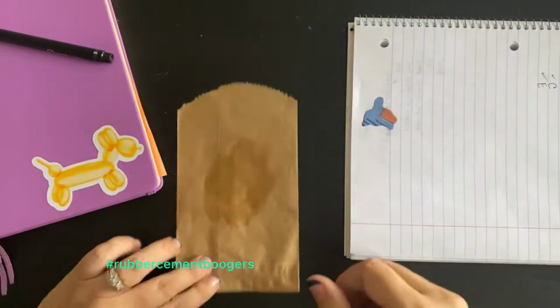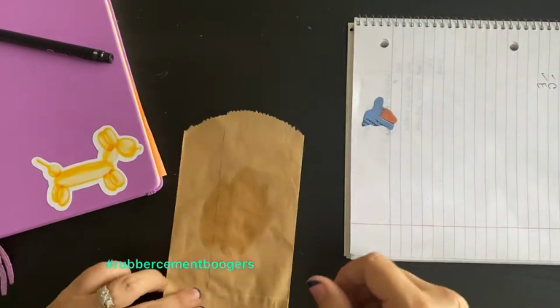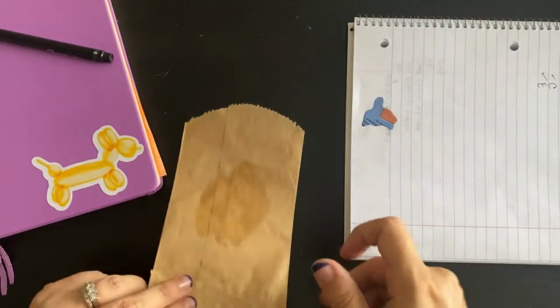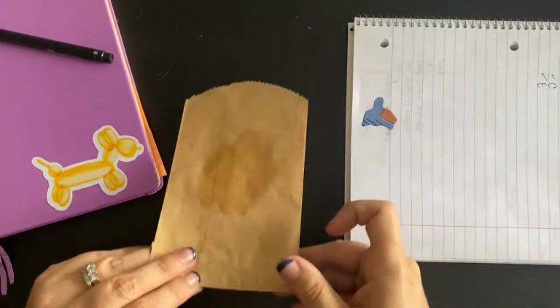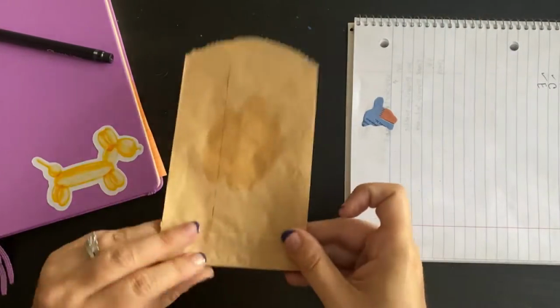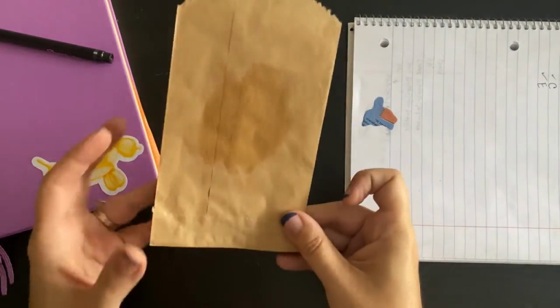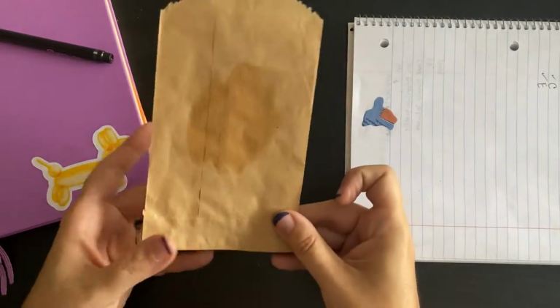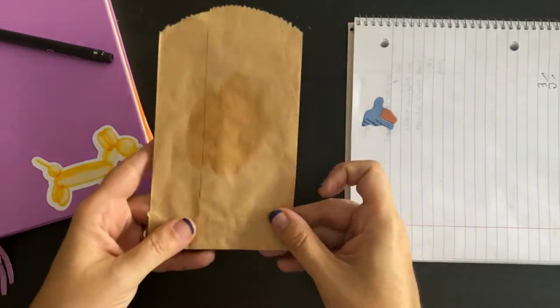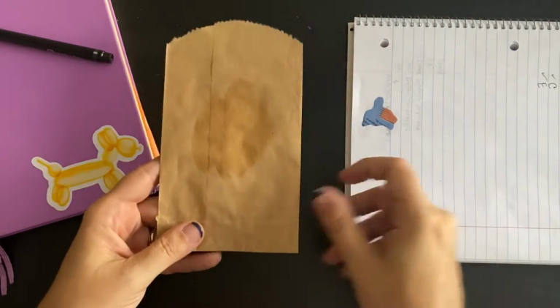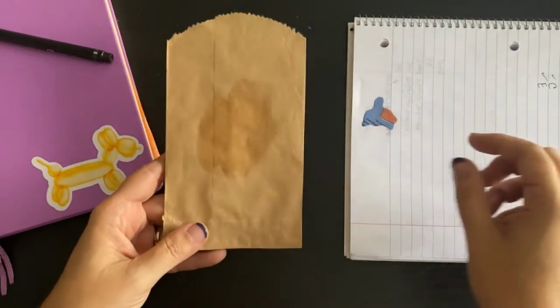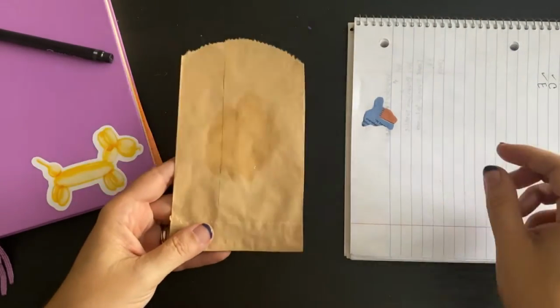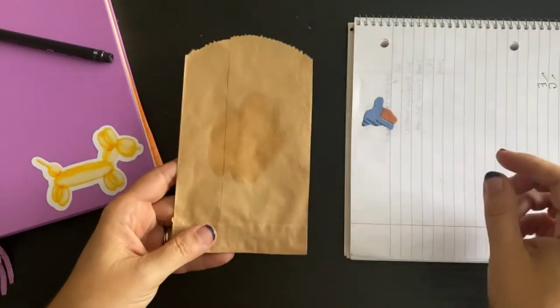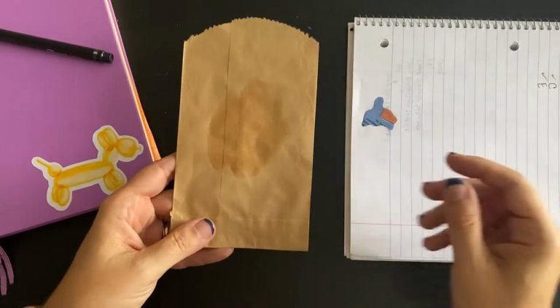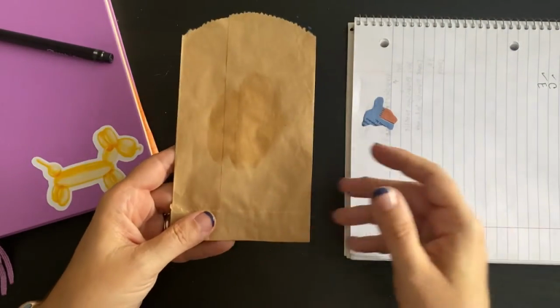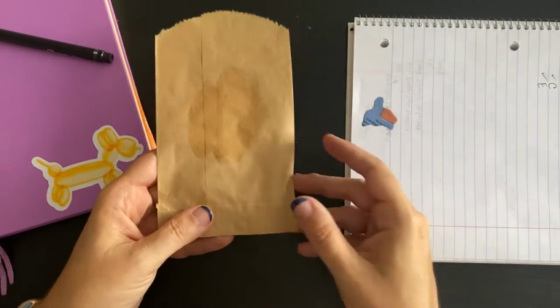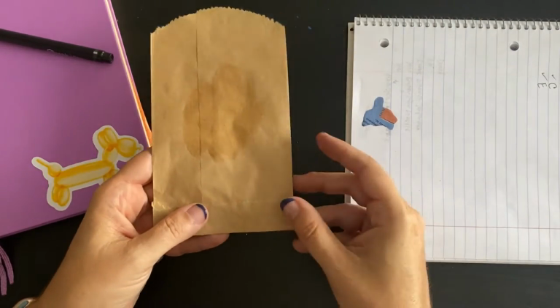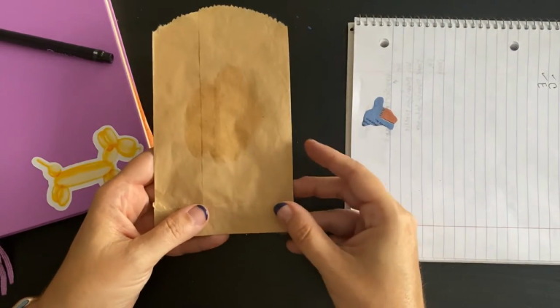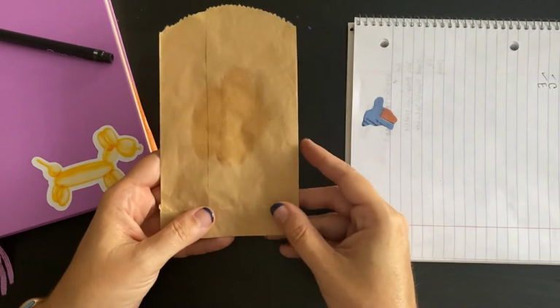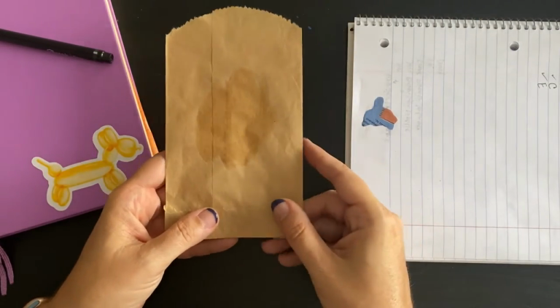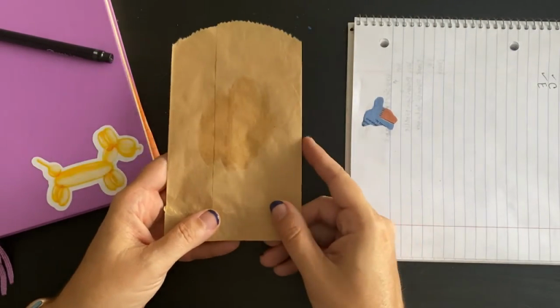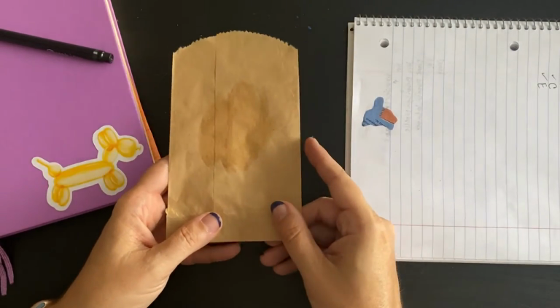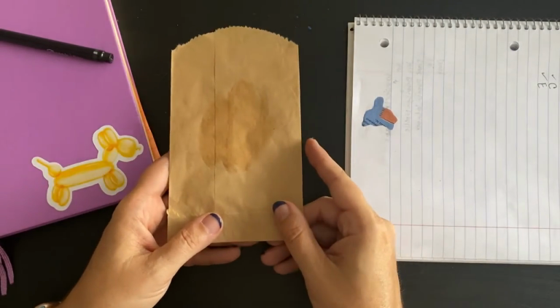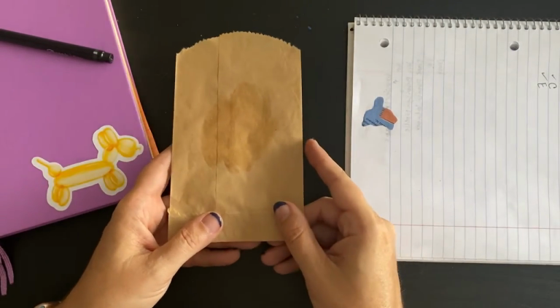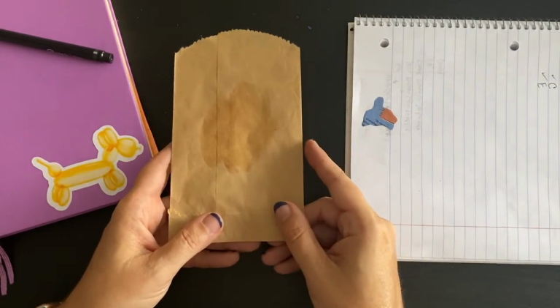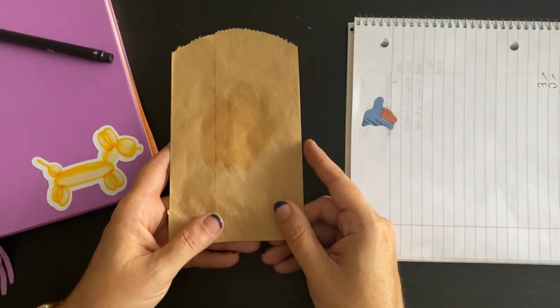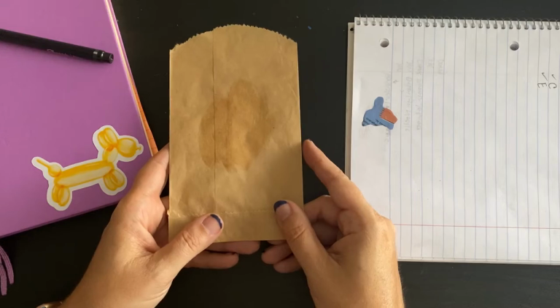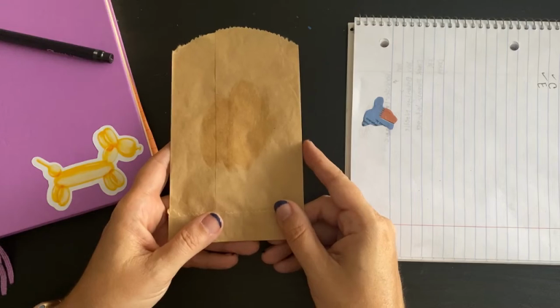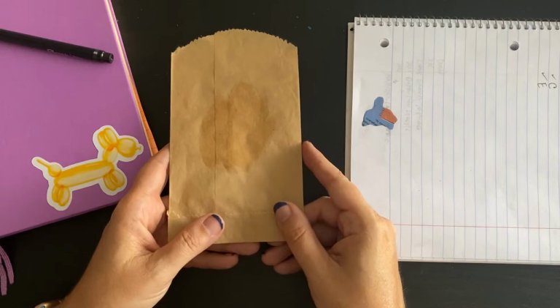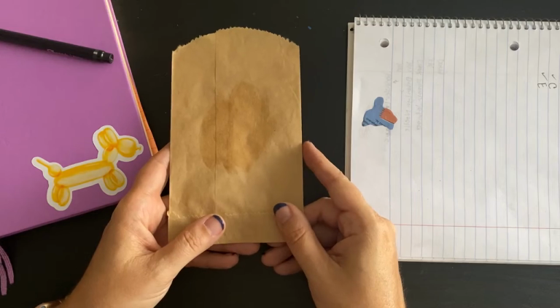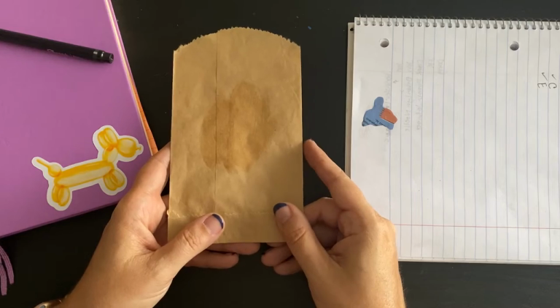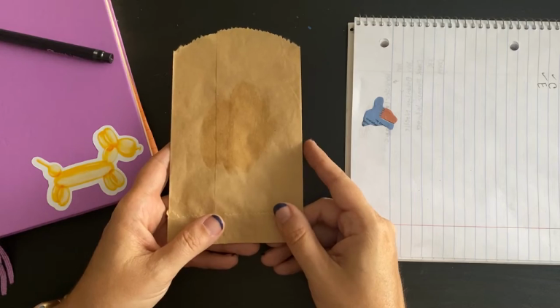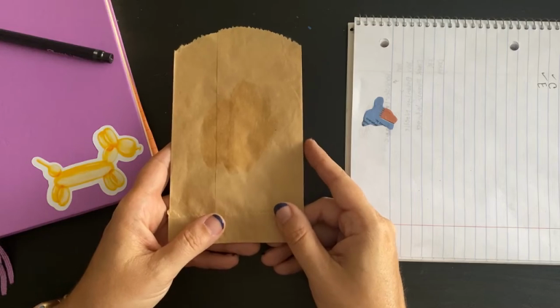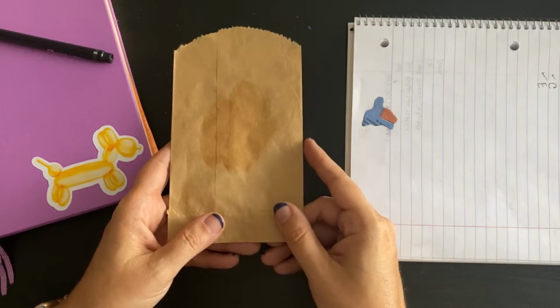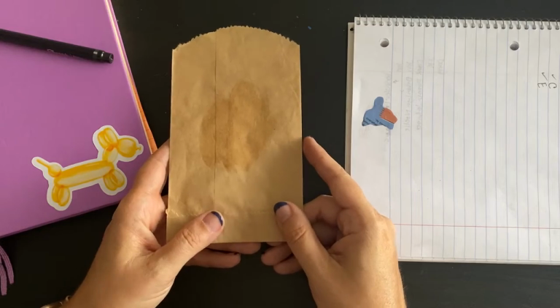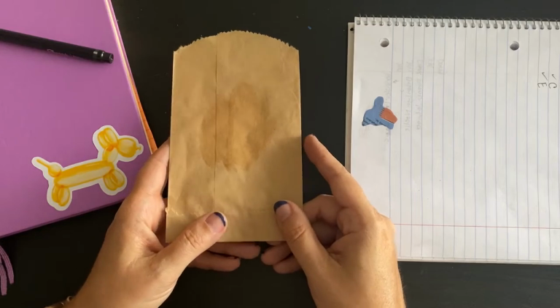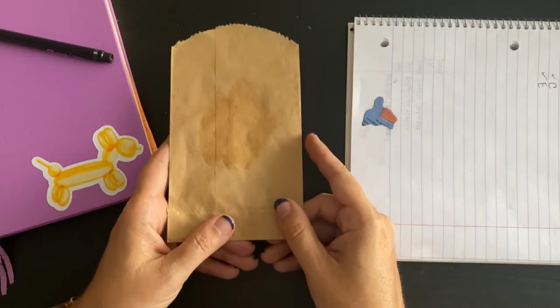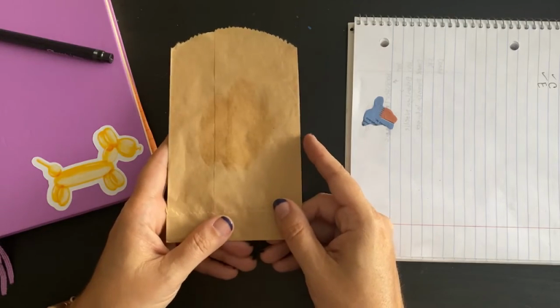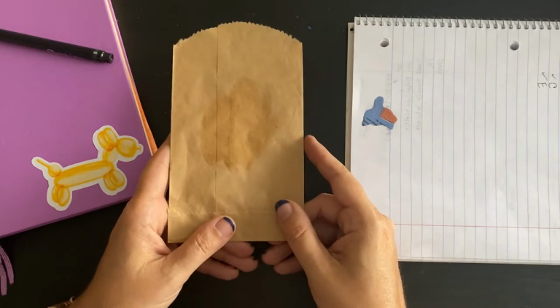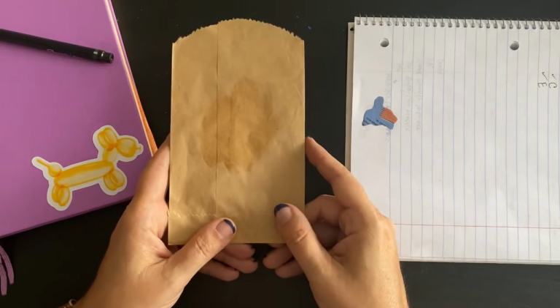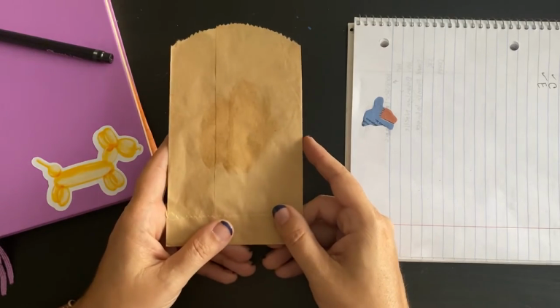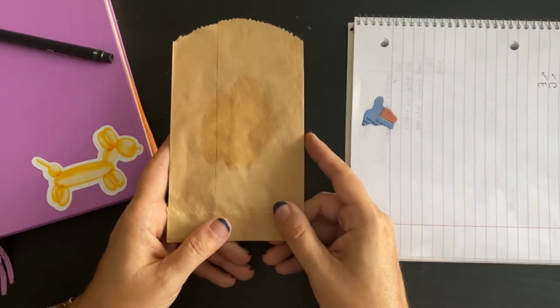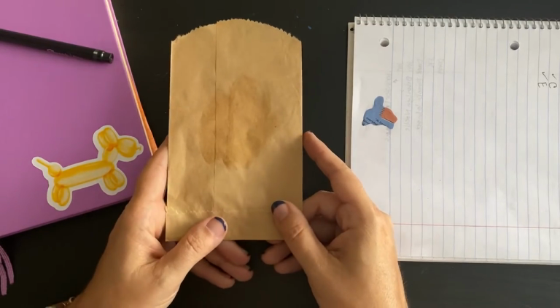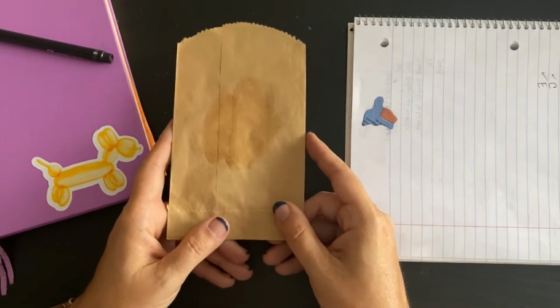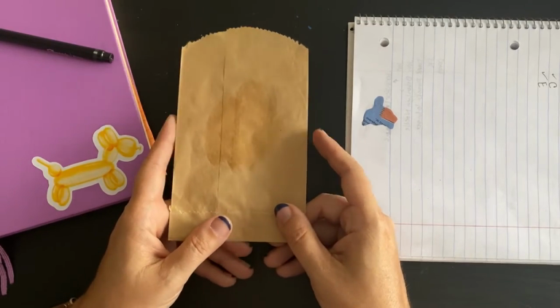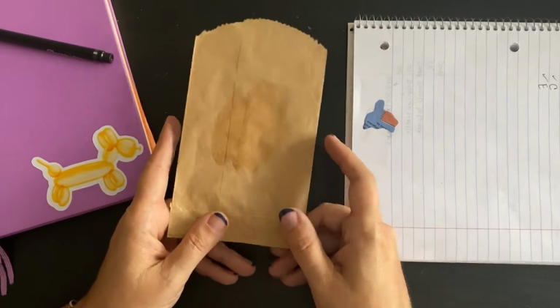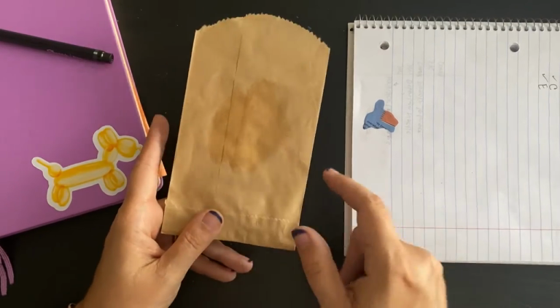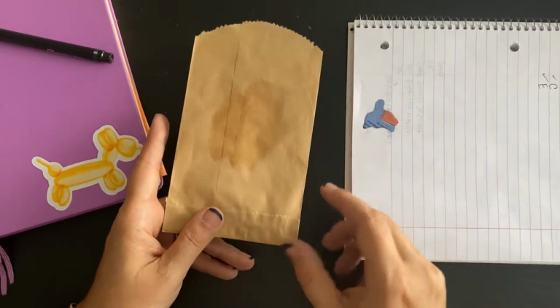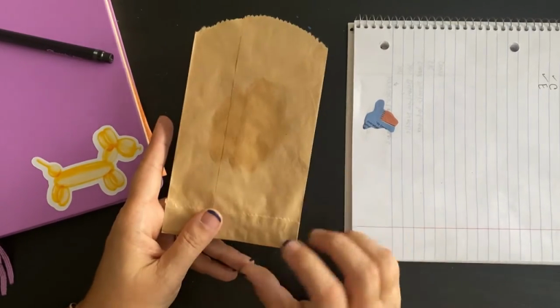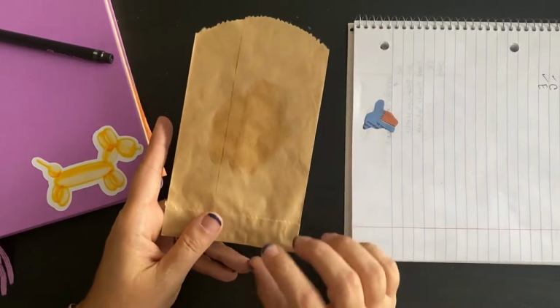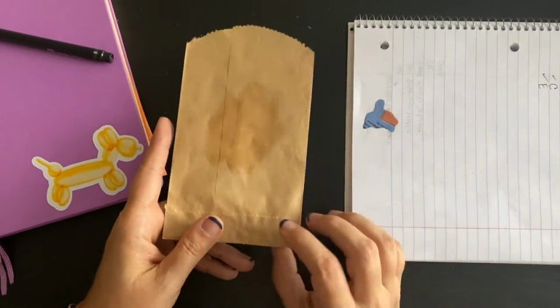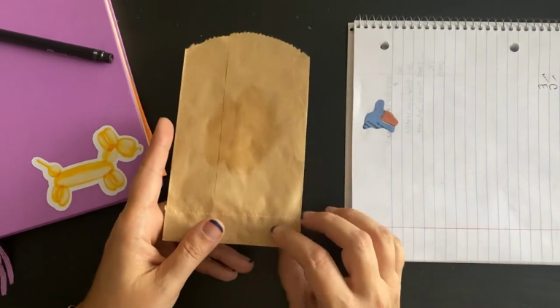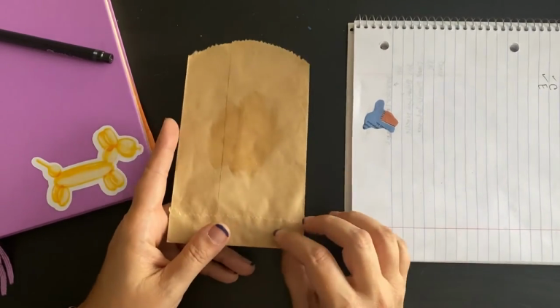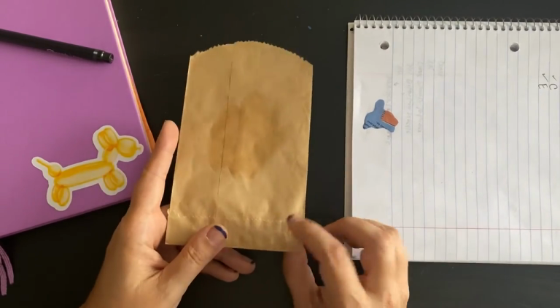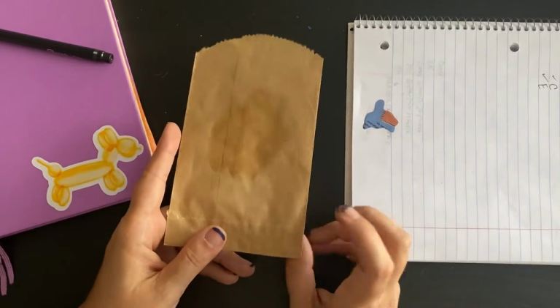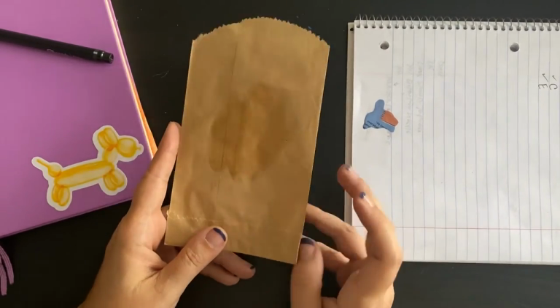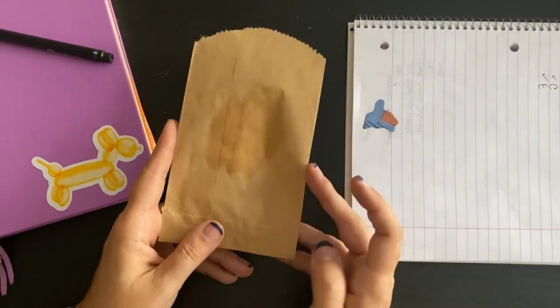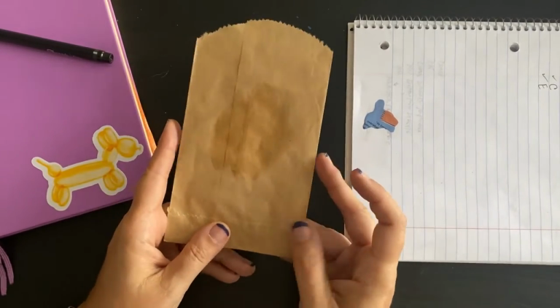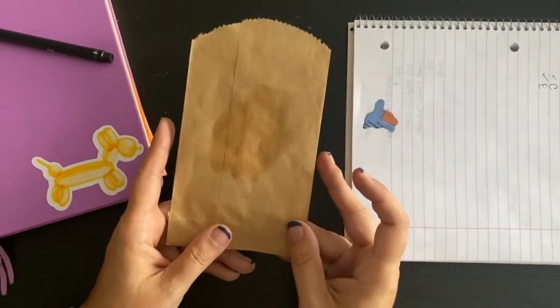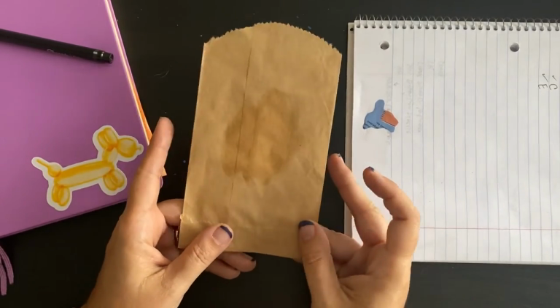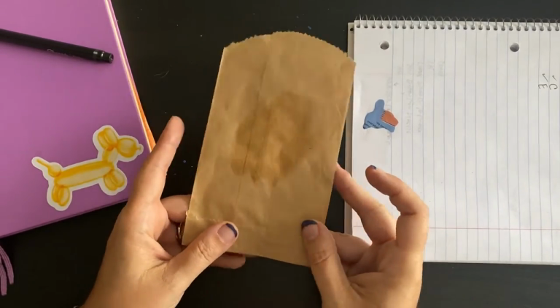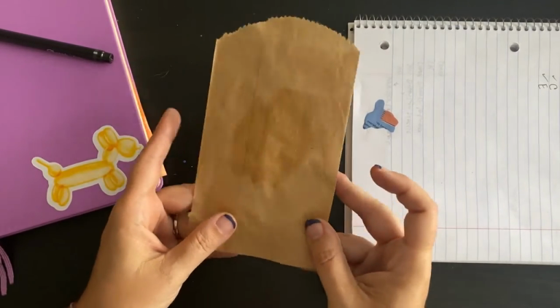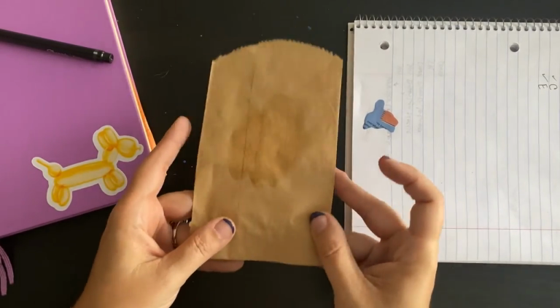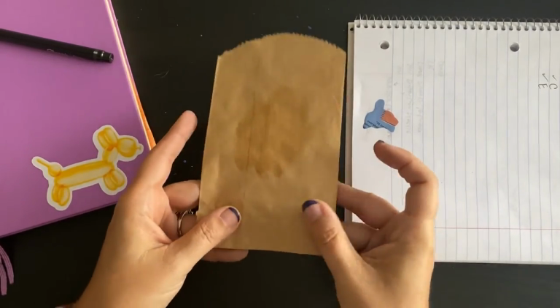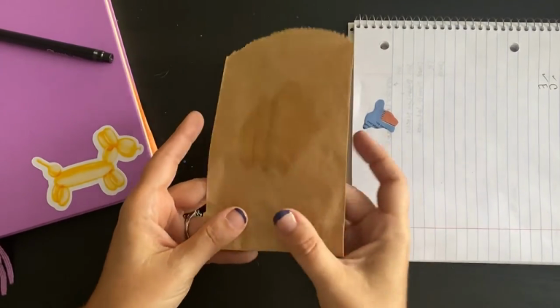Now what we want to do is let this dry. This is going to give us the most permanent bond we can get with rubber cement.